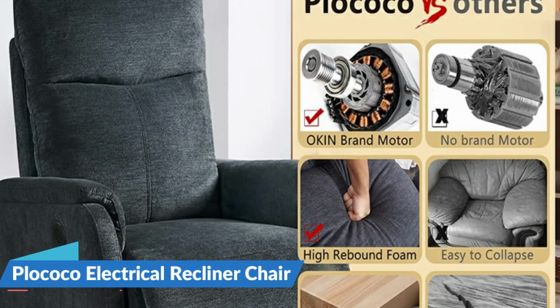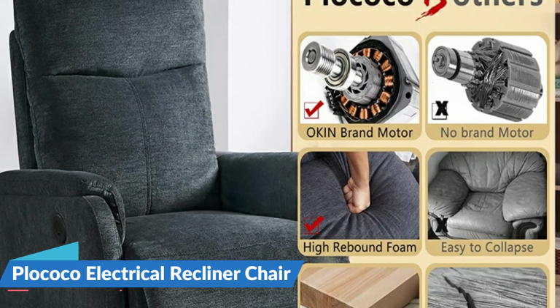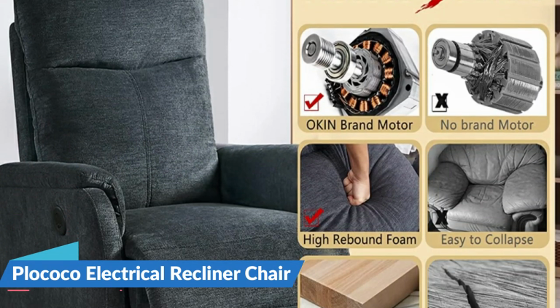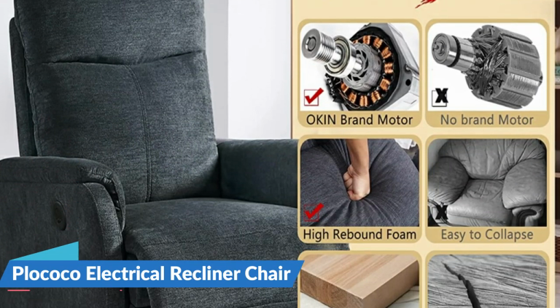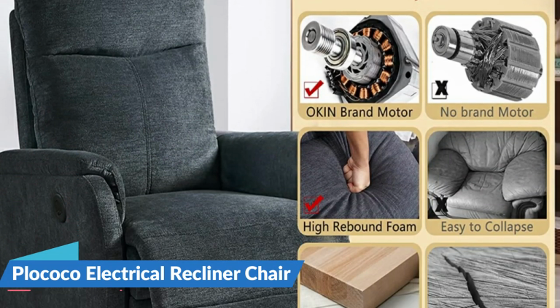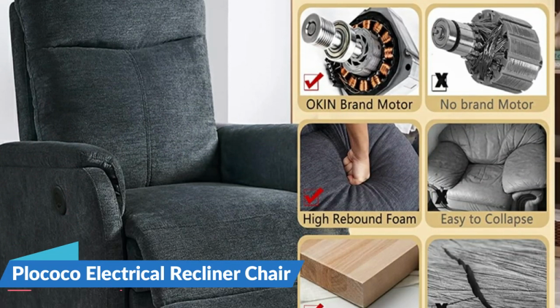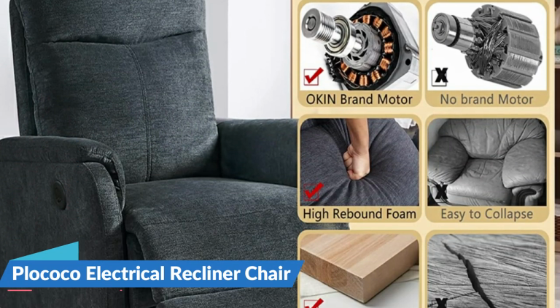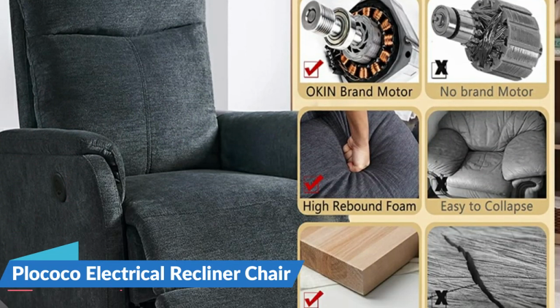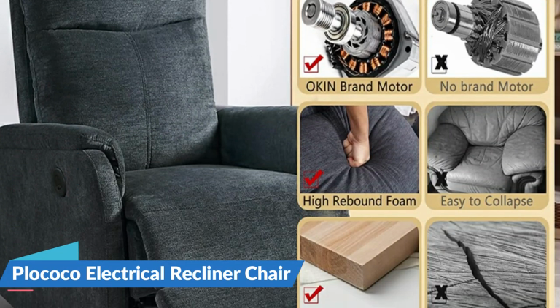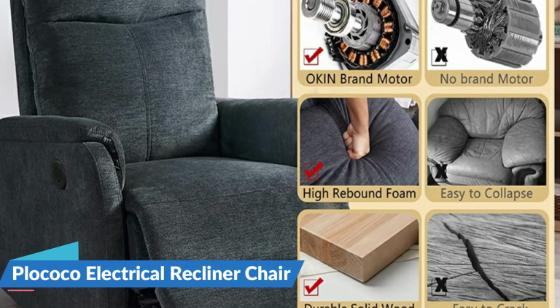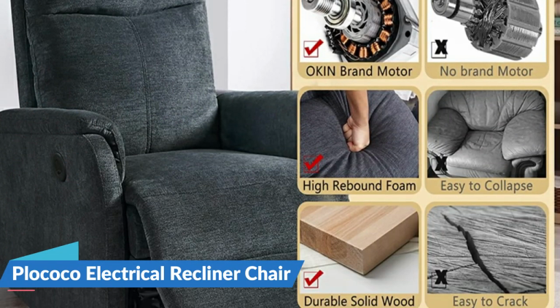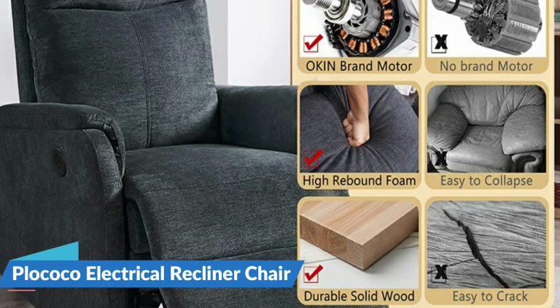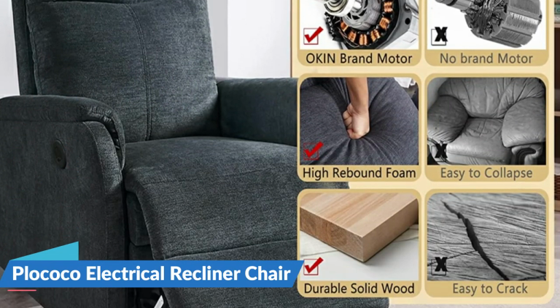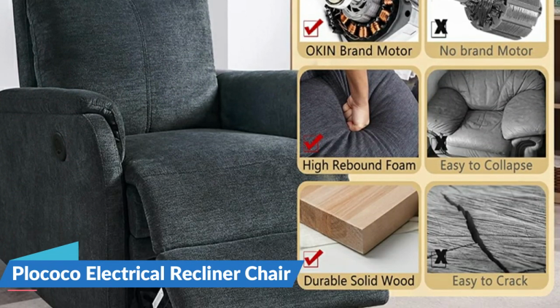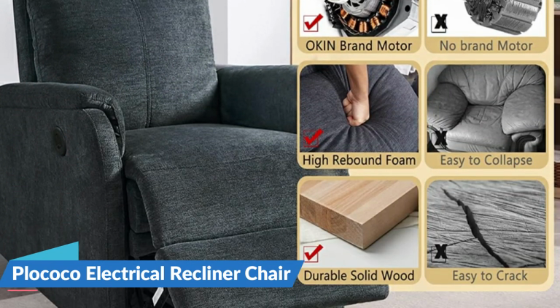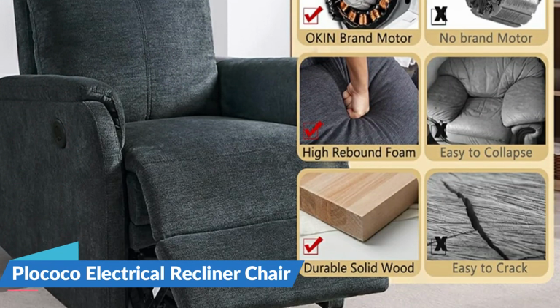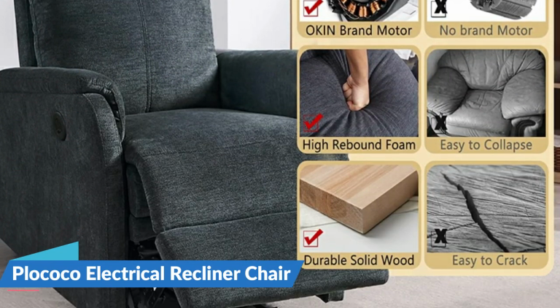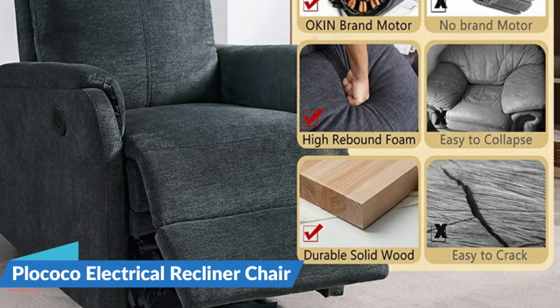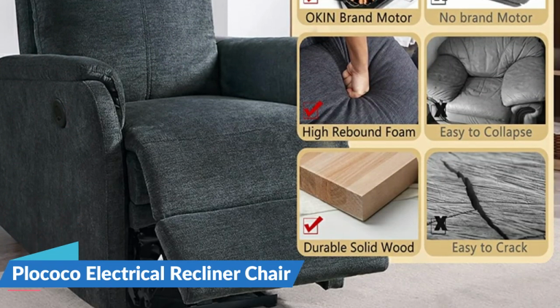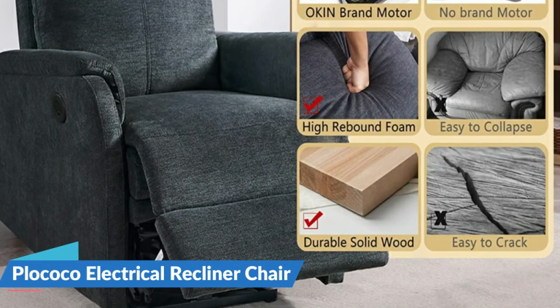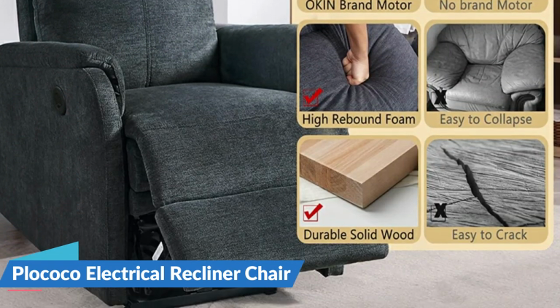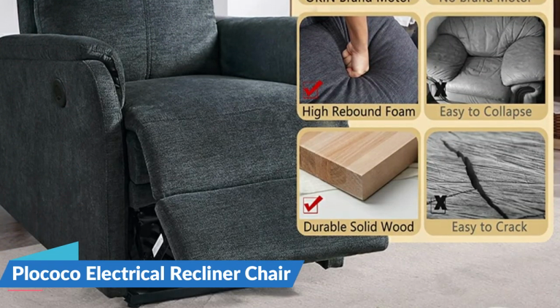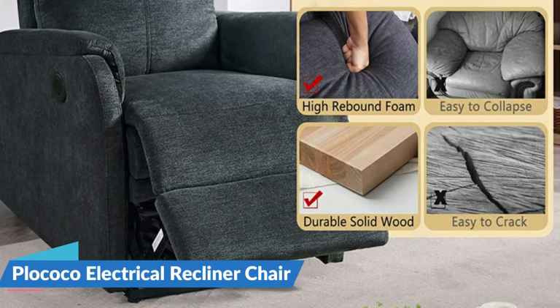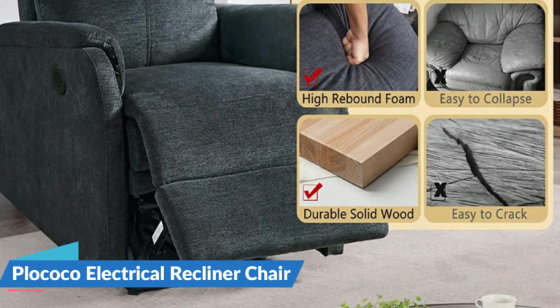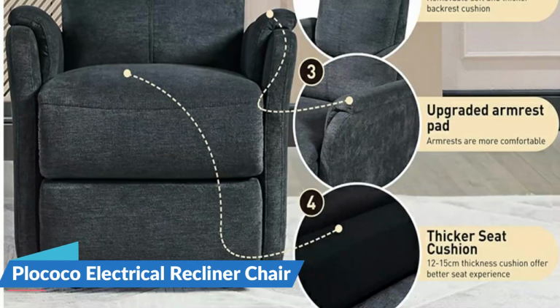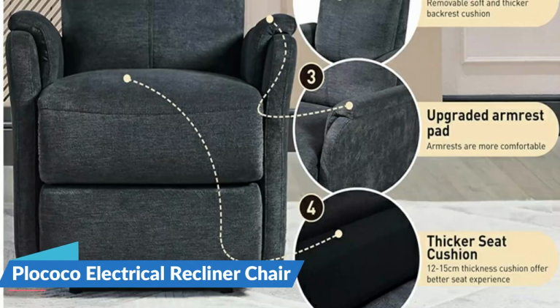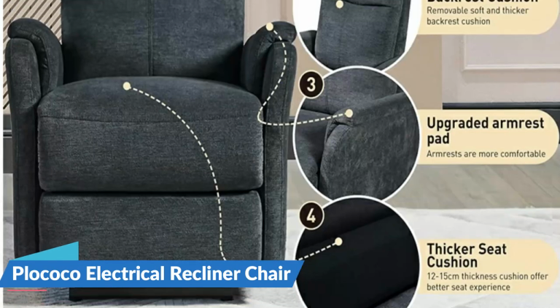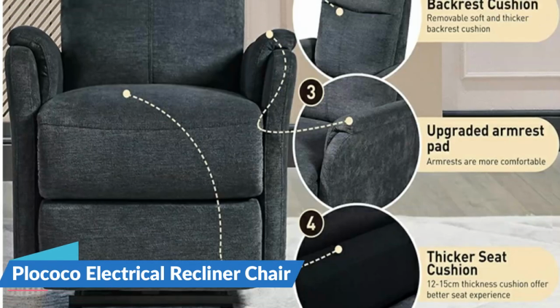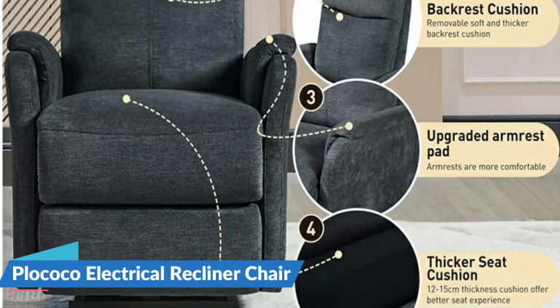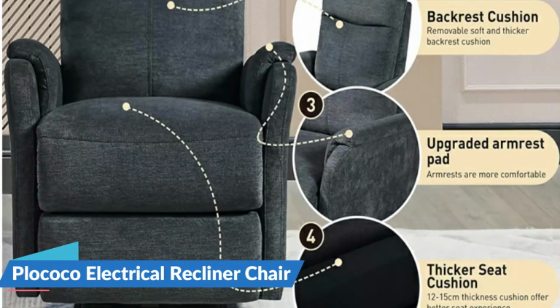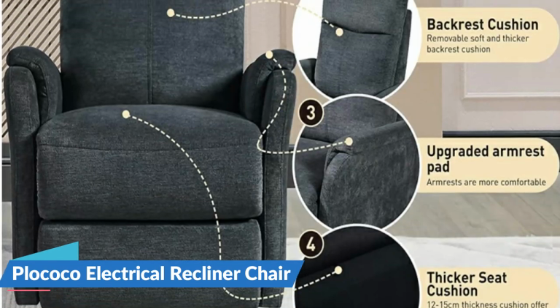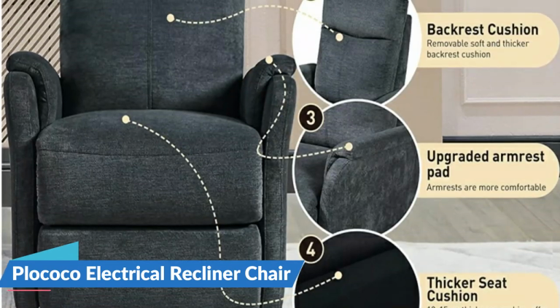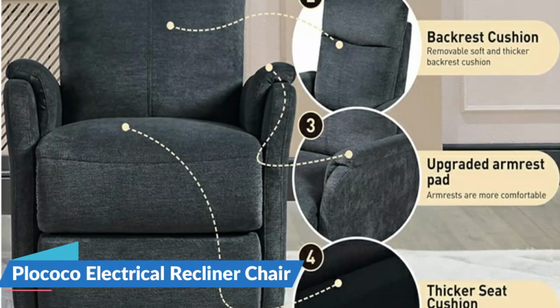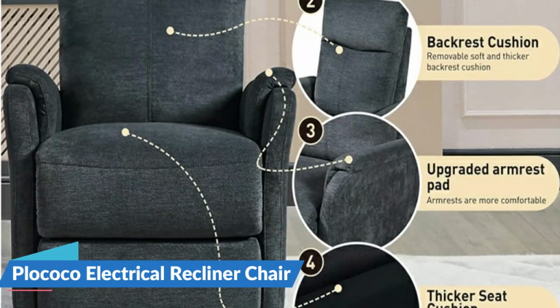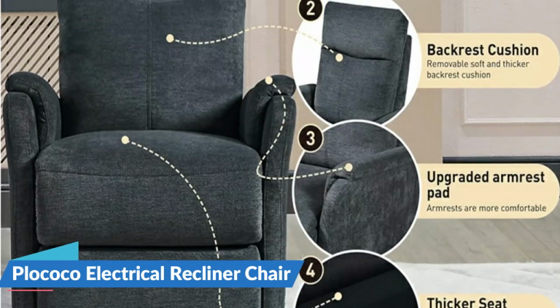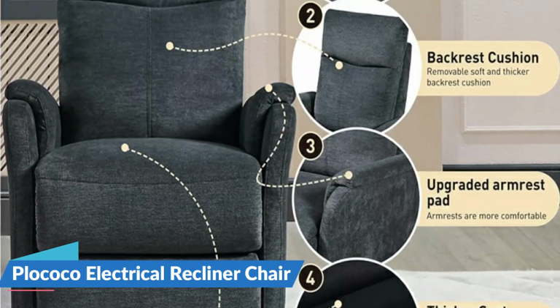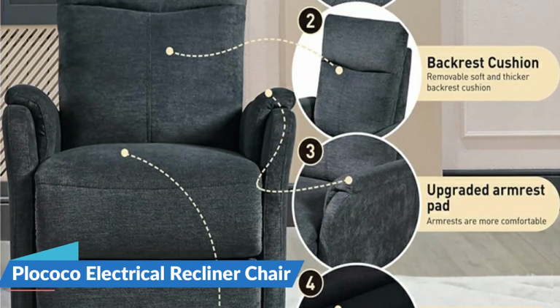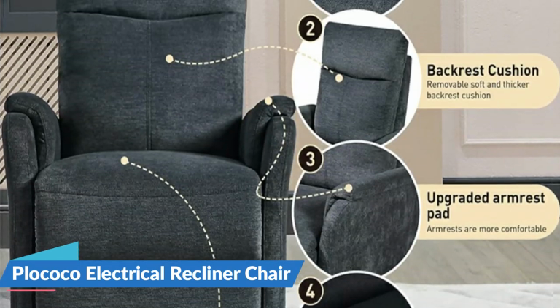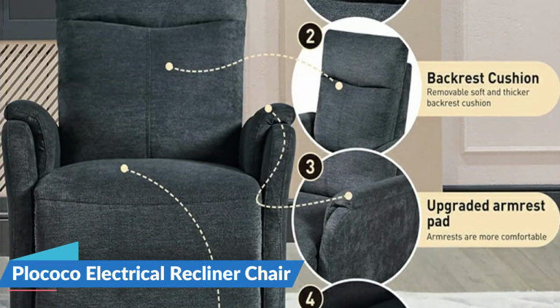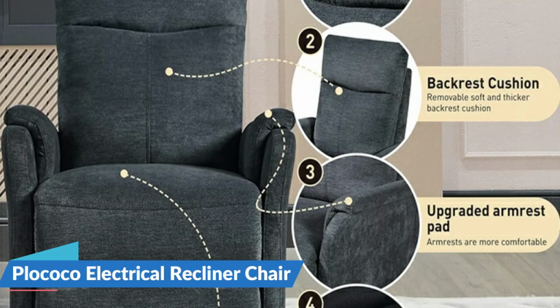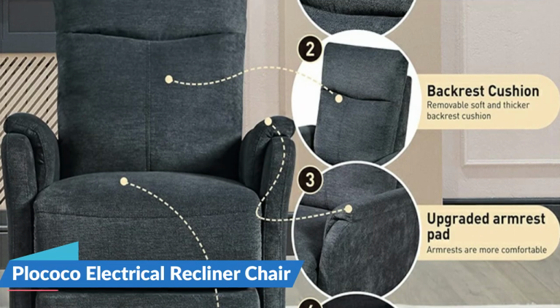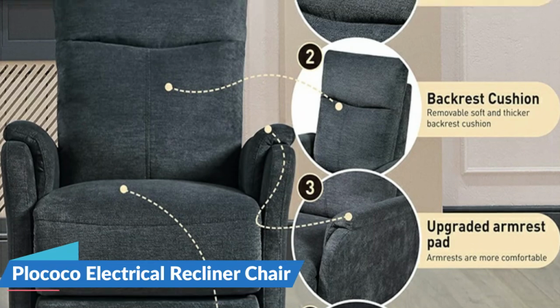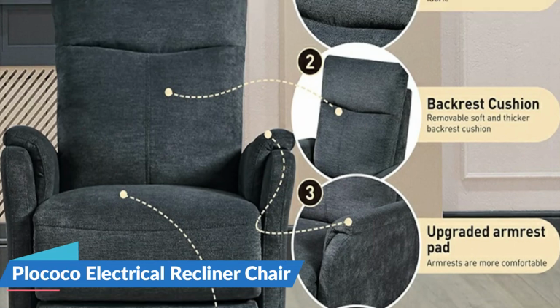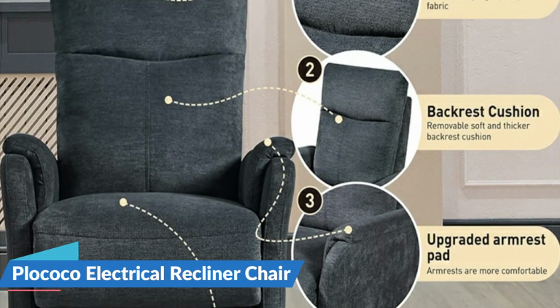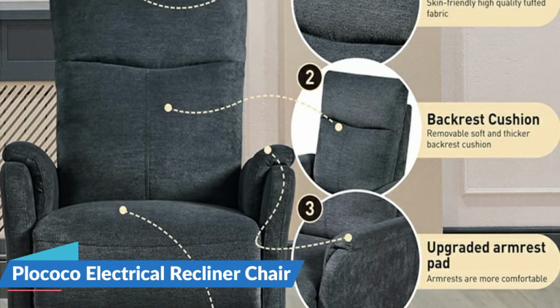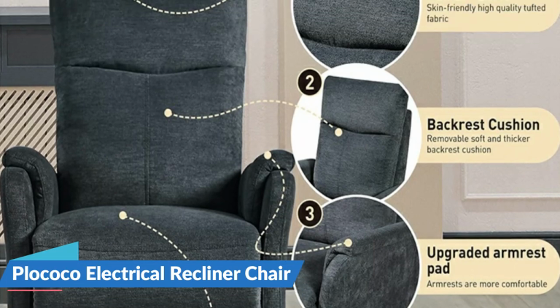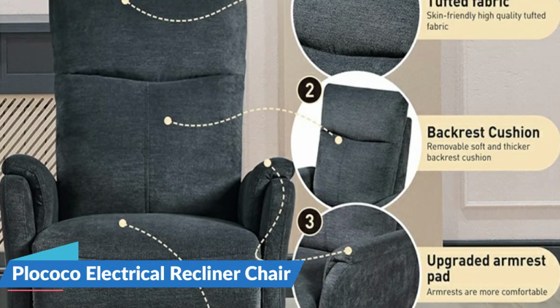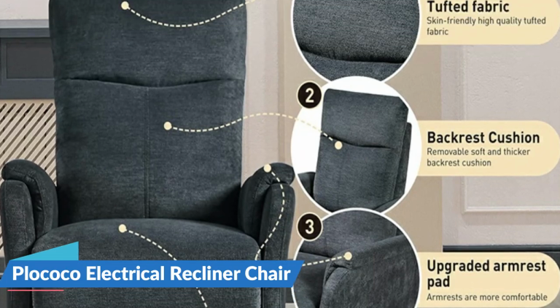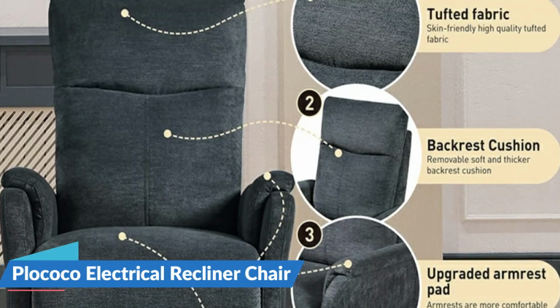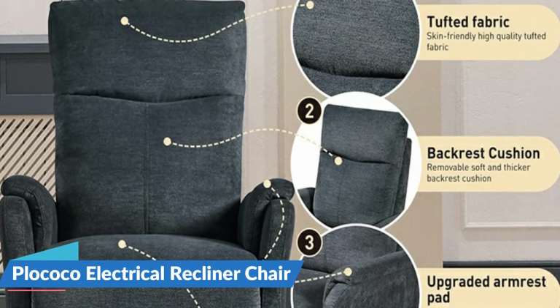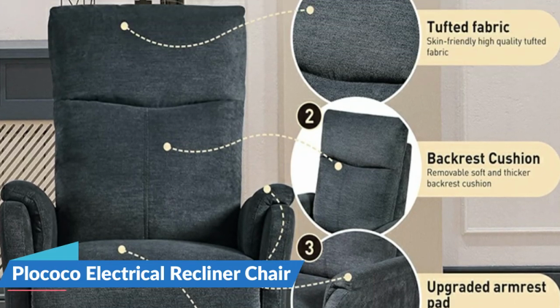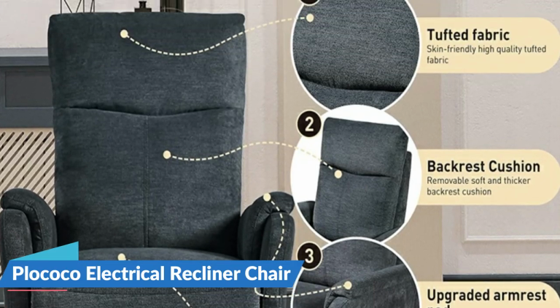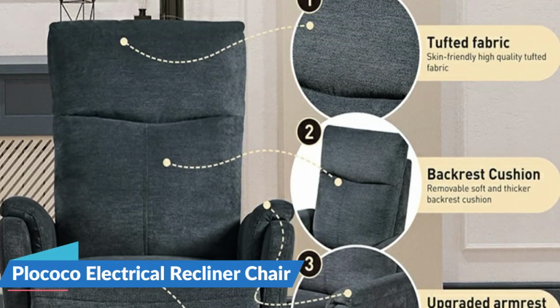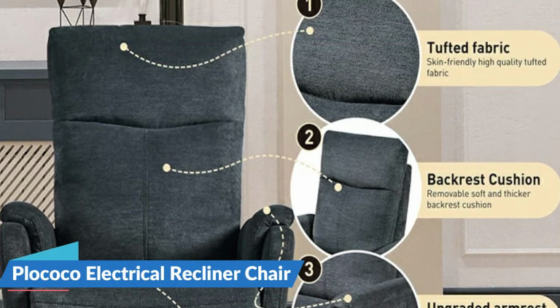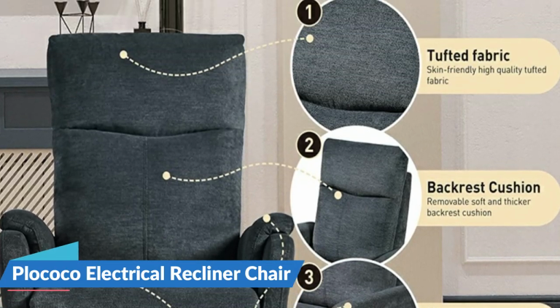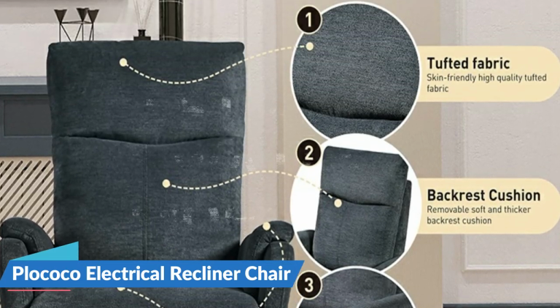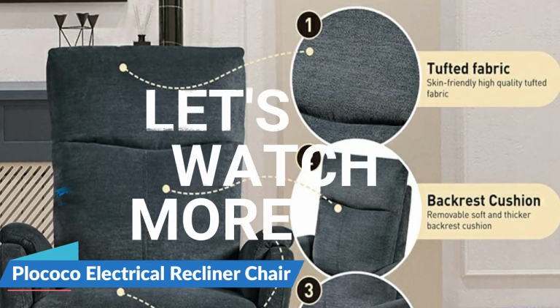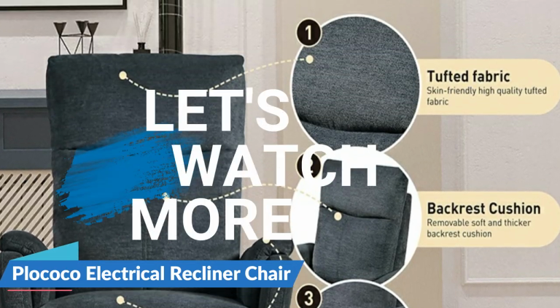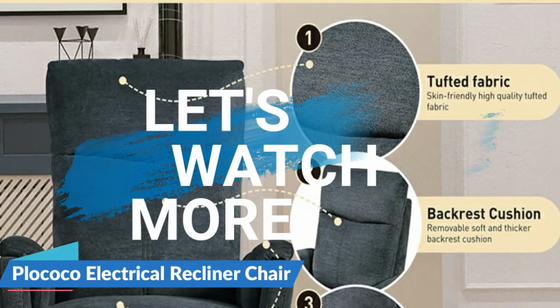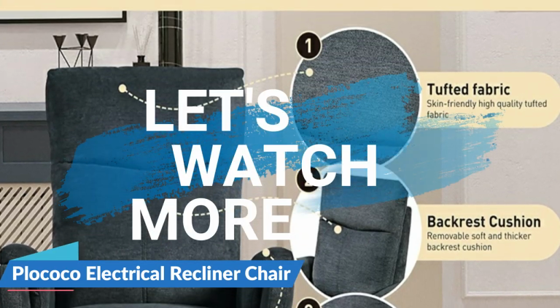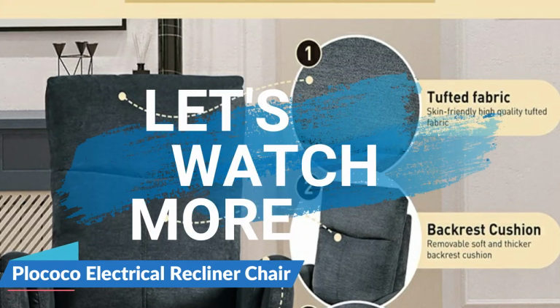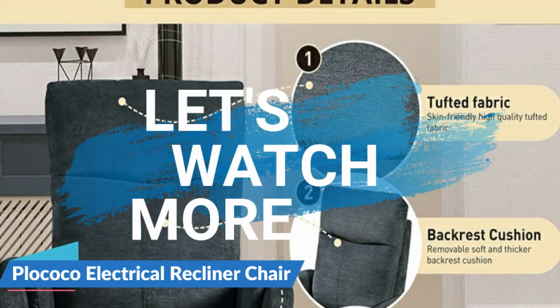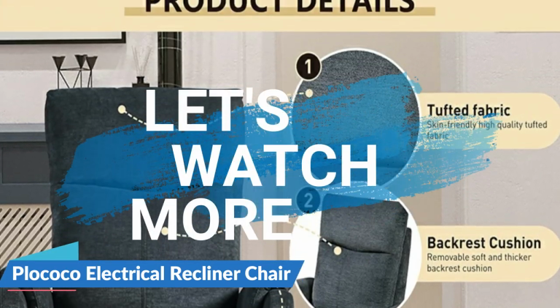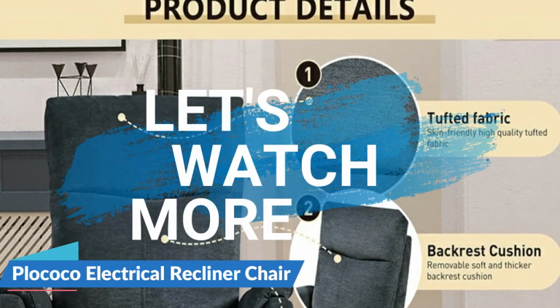A high back and wide armrest turn this recliner into a home-style leisure spot. For more details, let's watch more.